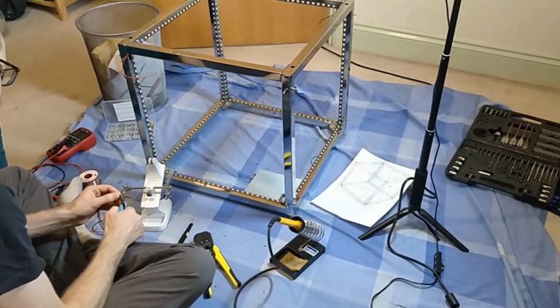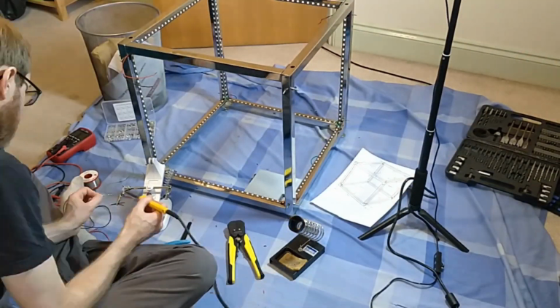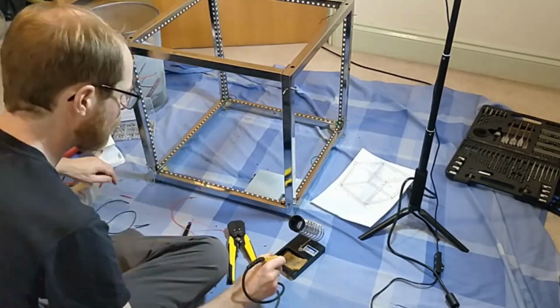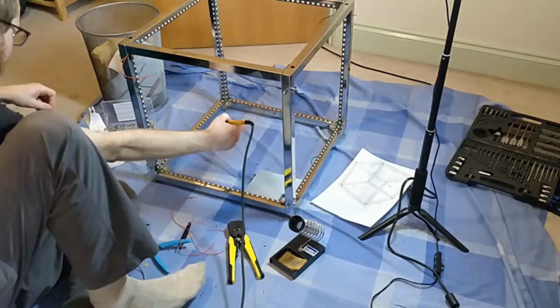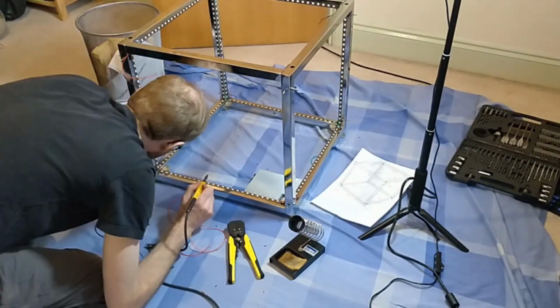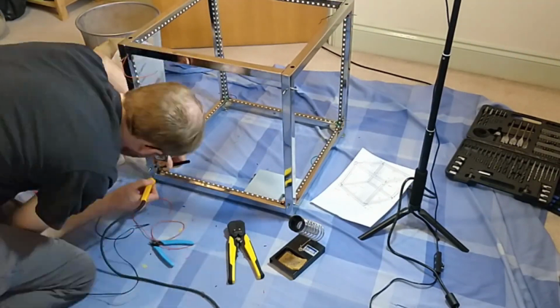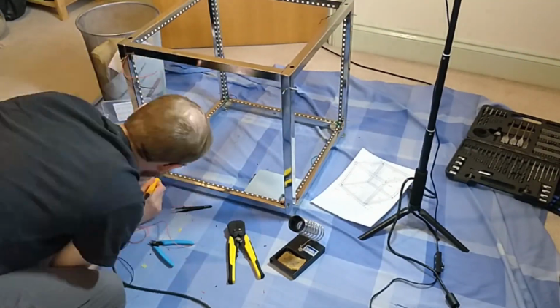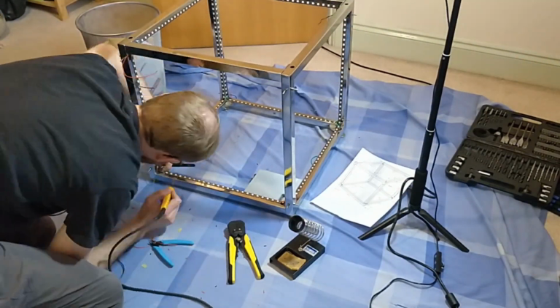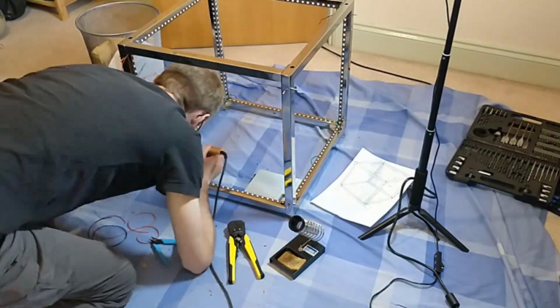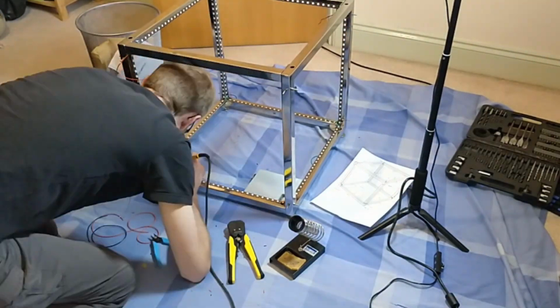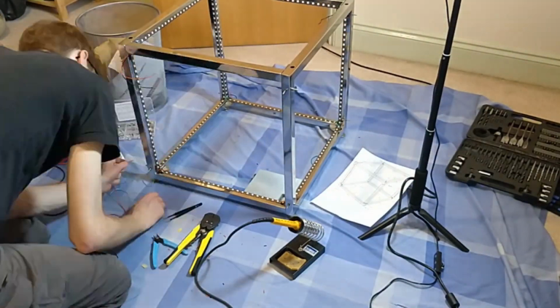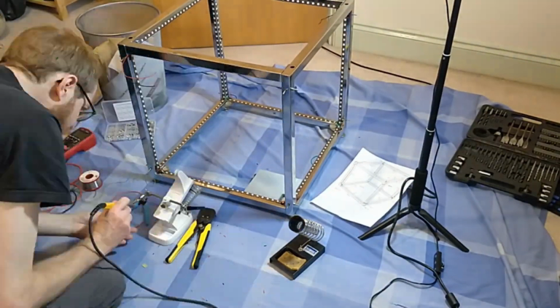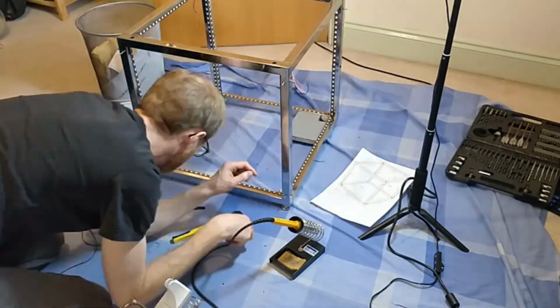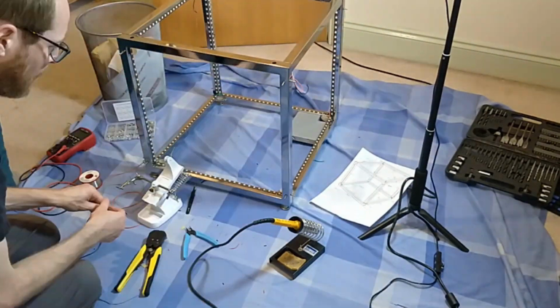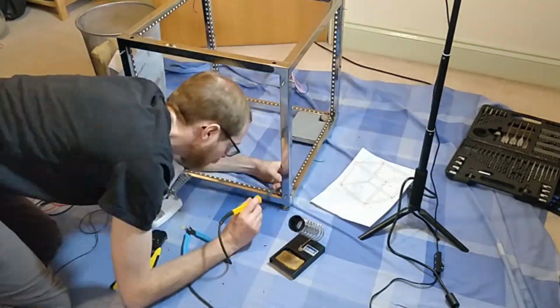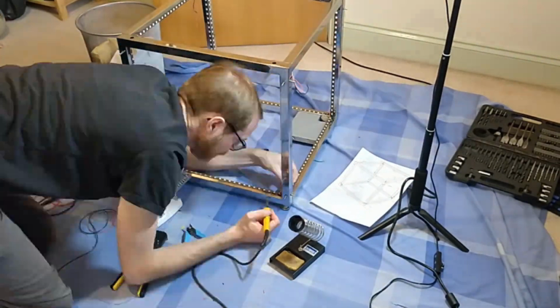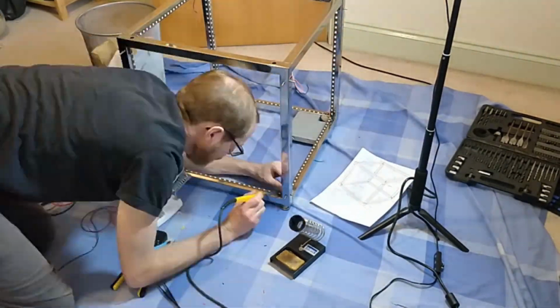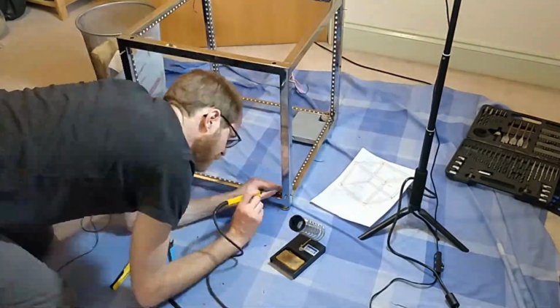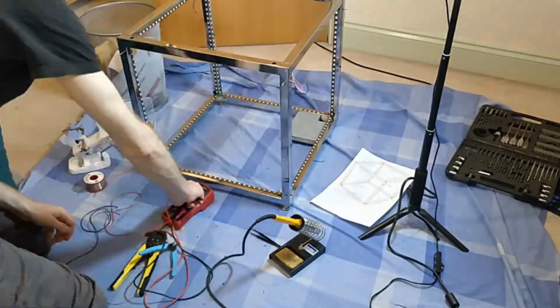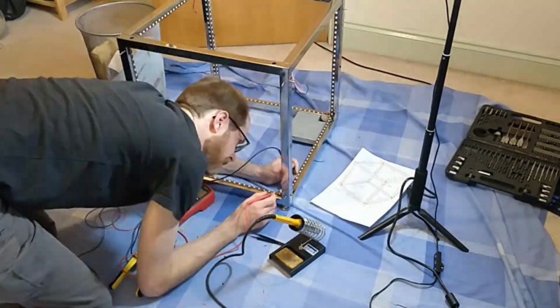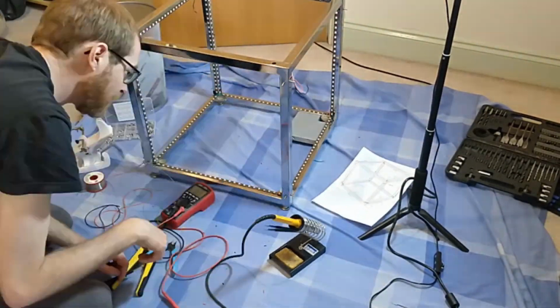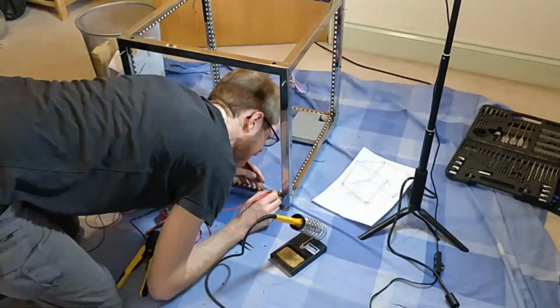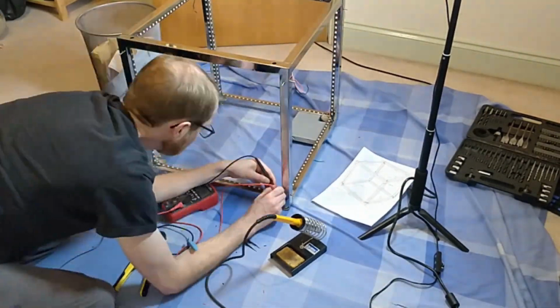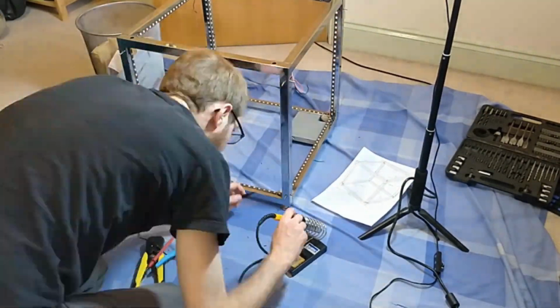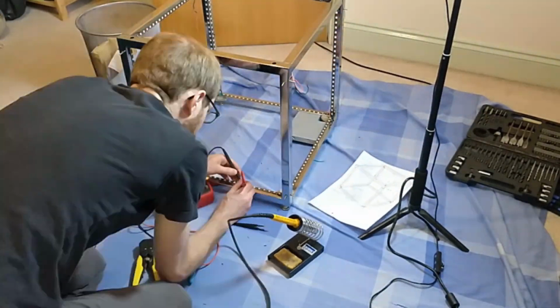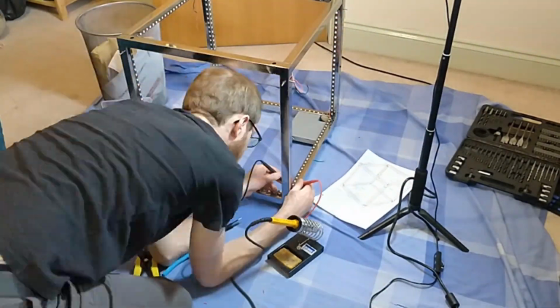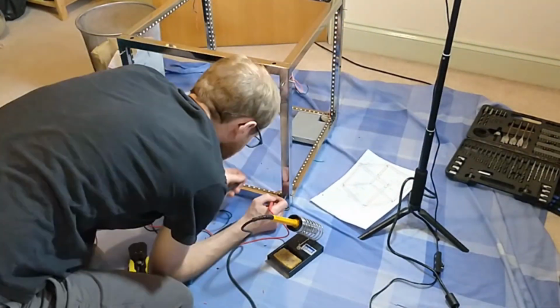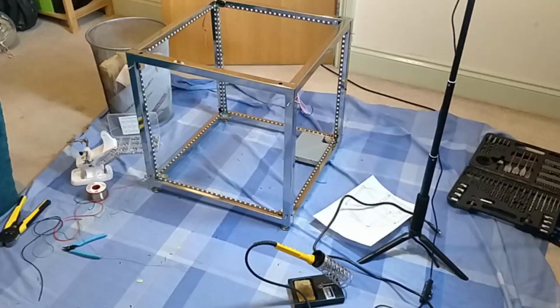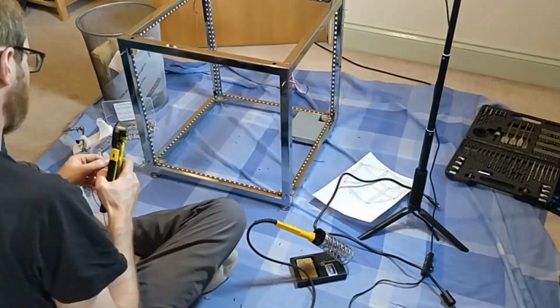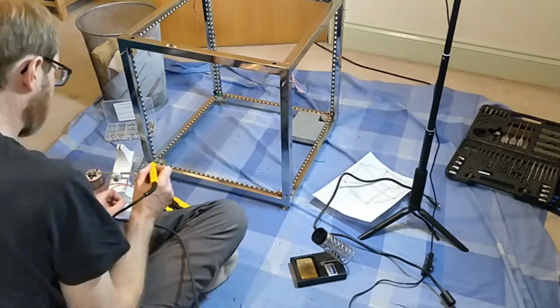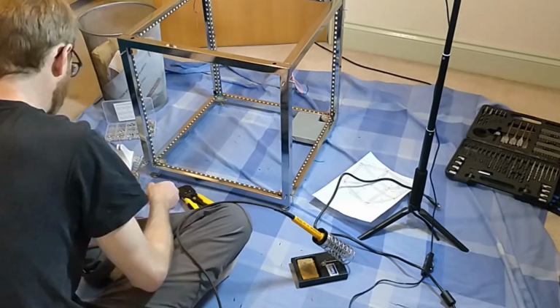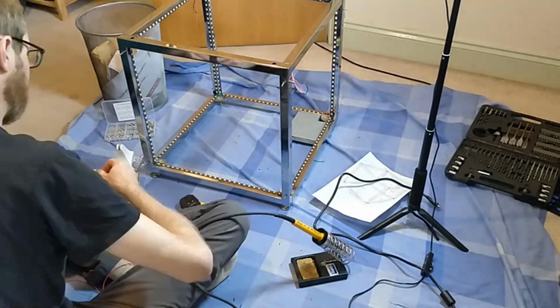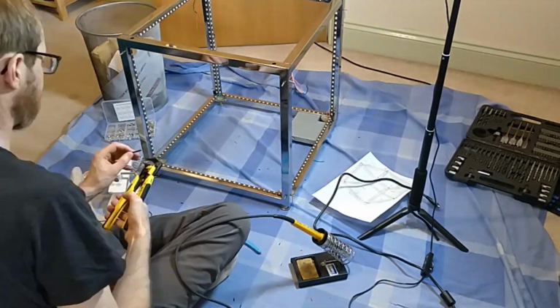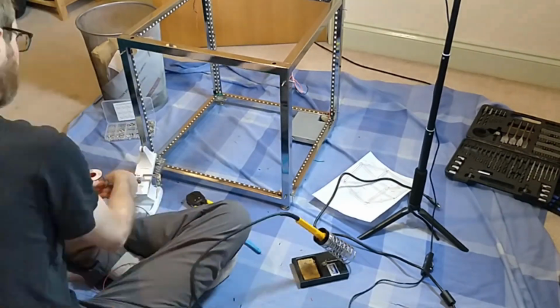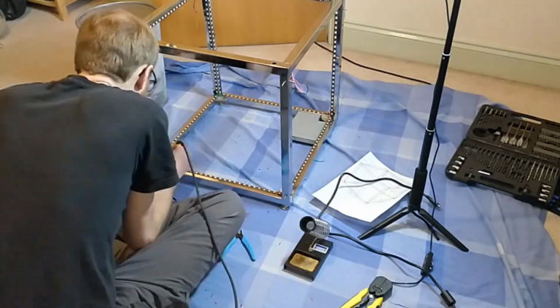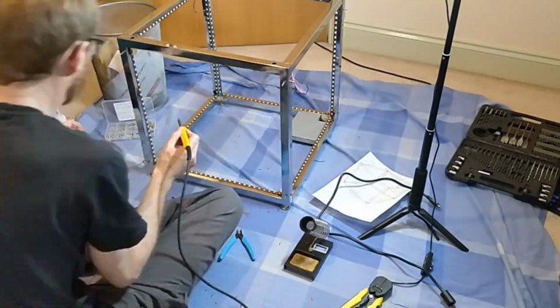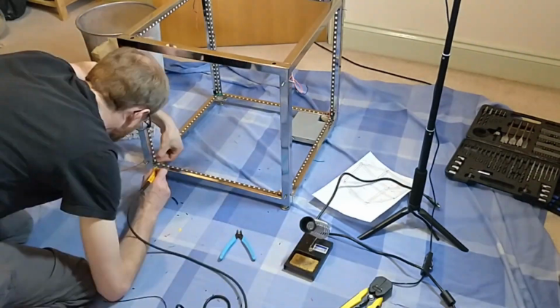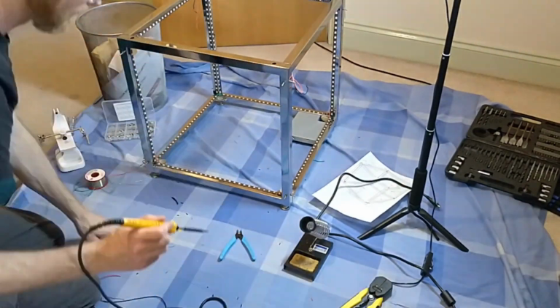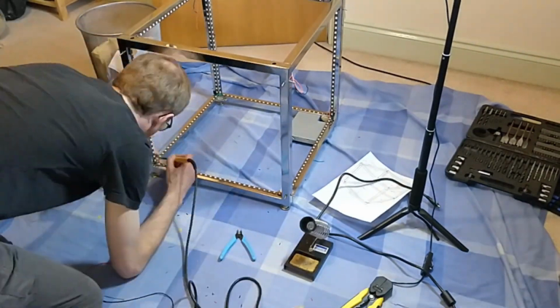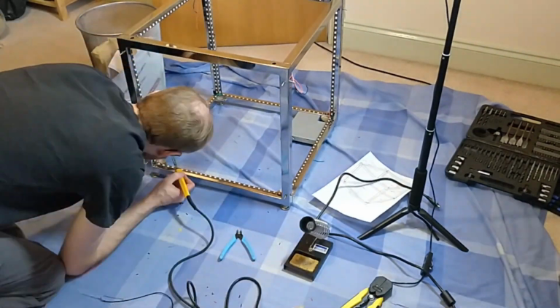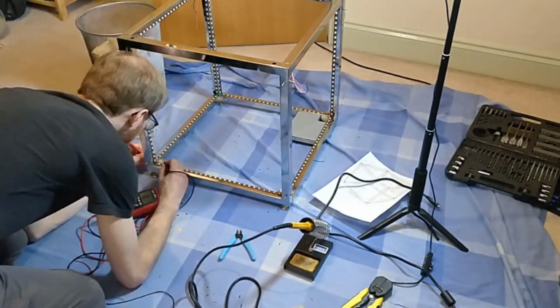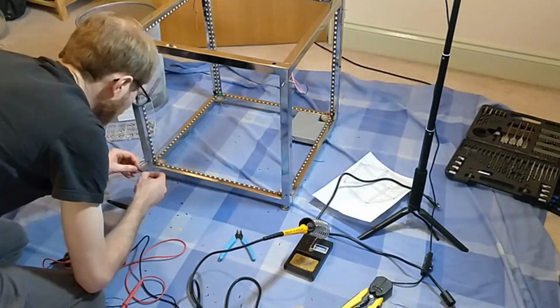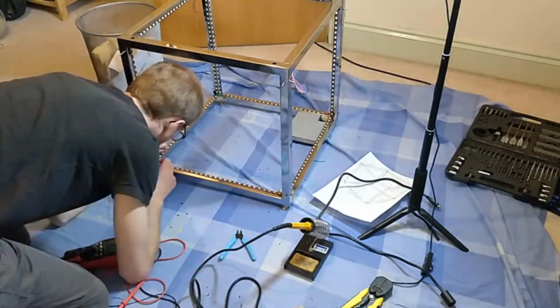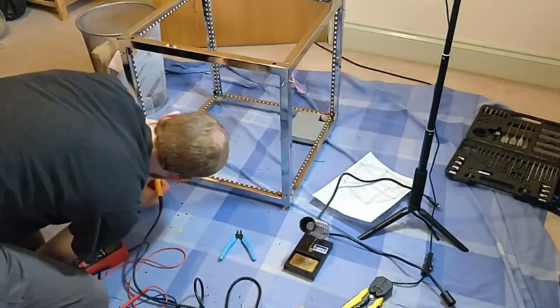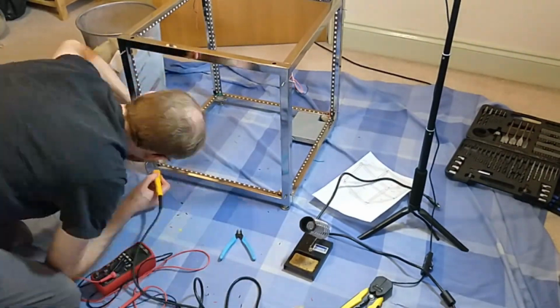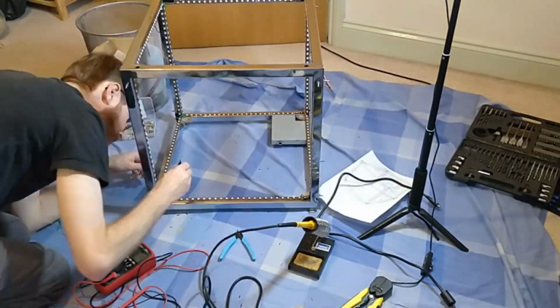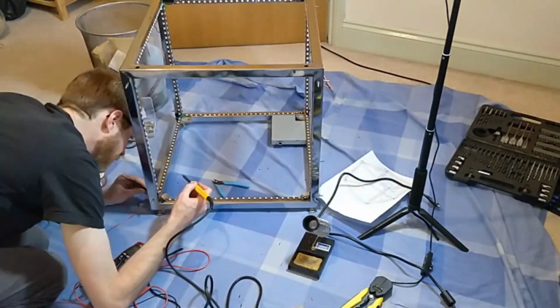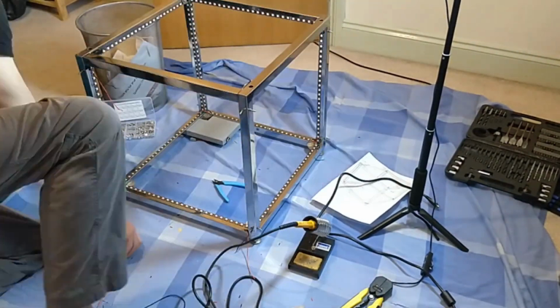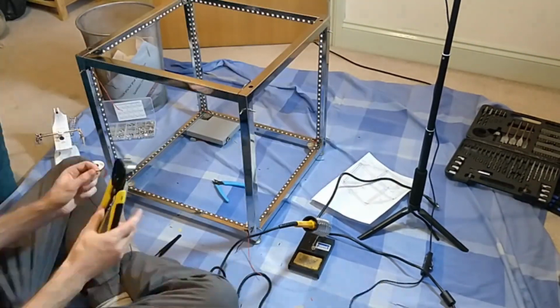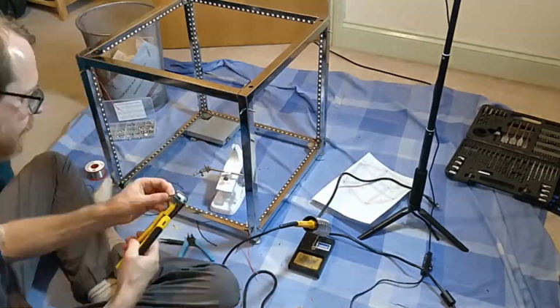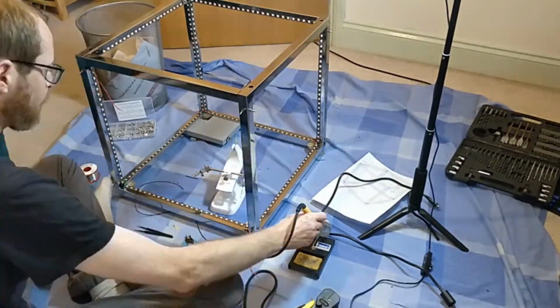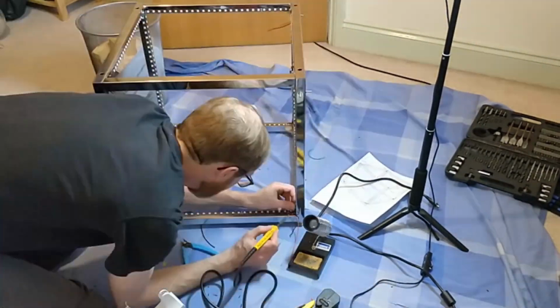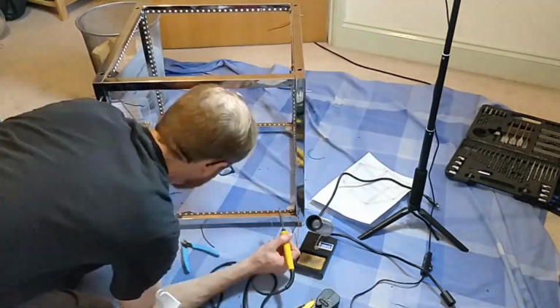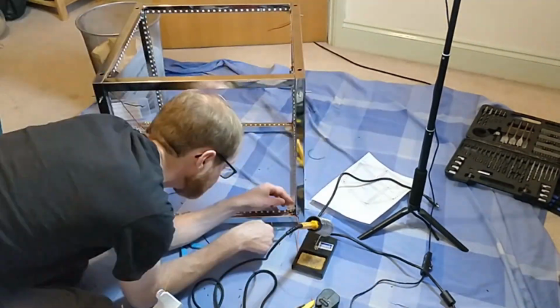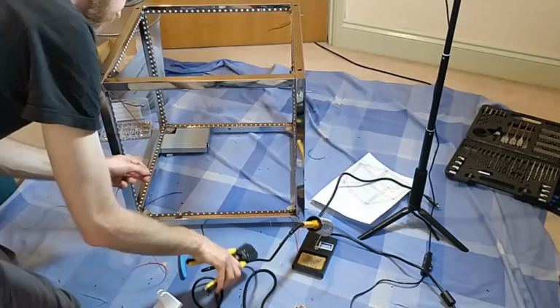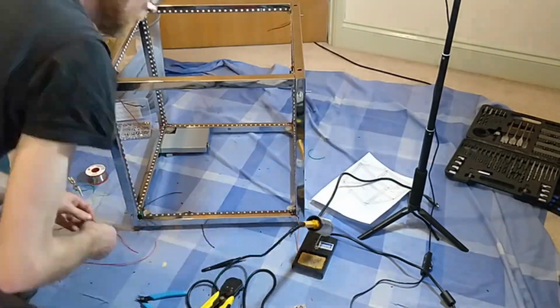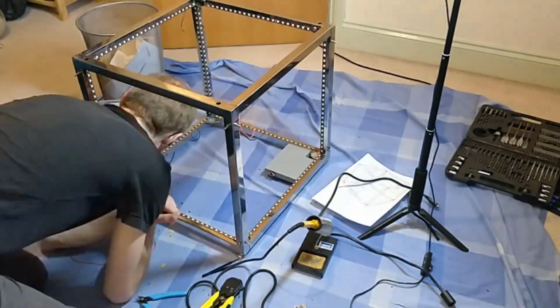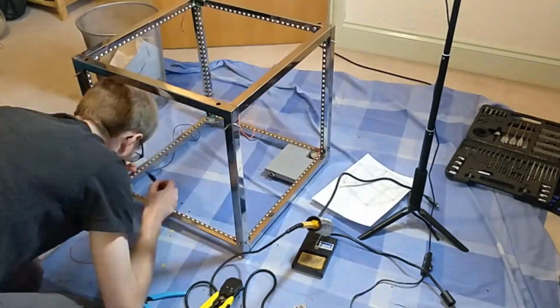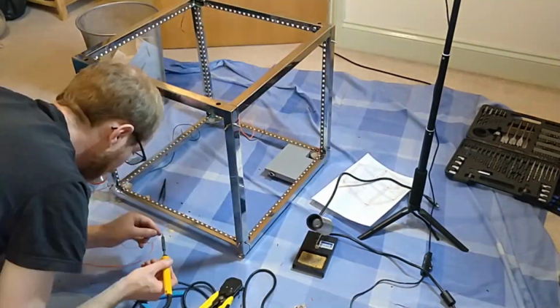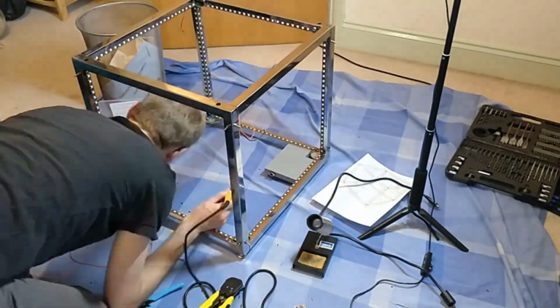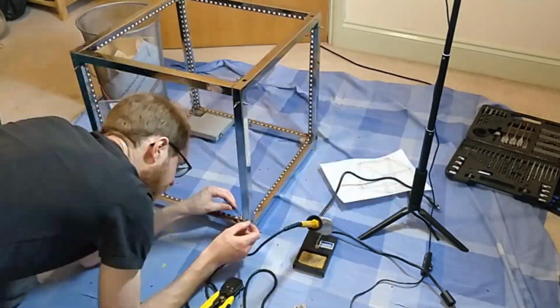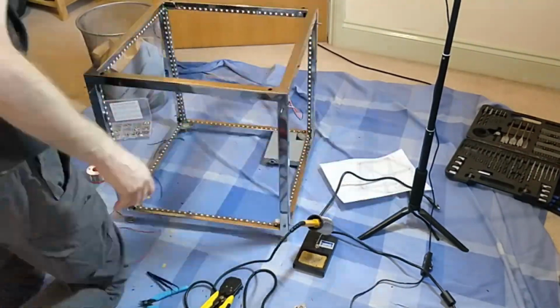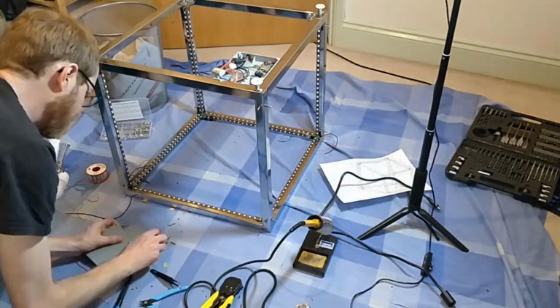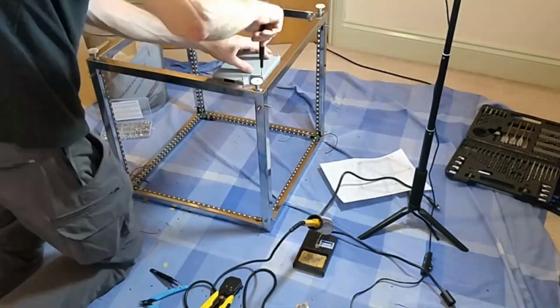Once the wiring and strips were in place, there was just the soldering to do. It took me about four hours in total to make all the connections, and then it was on to the electronics.